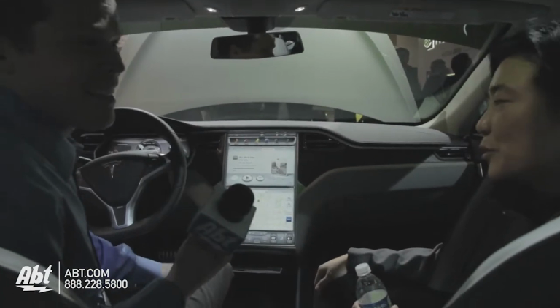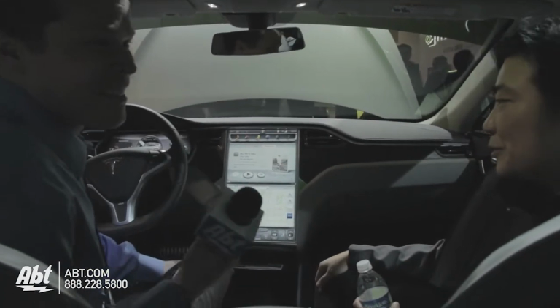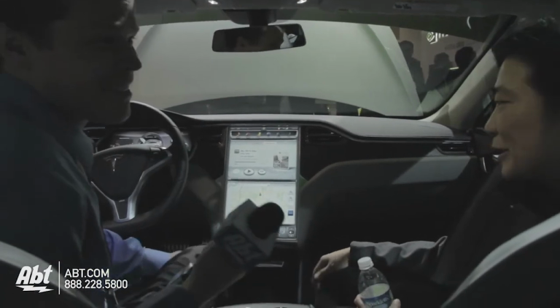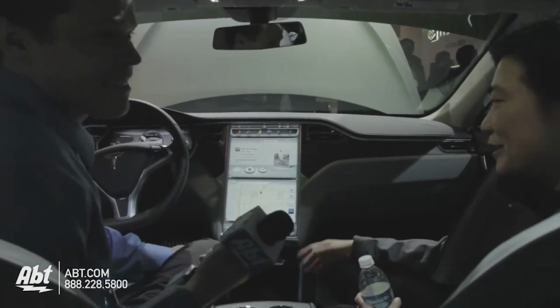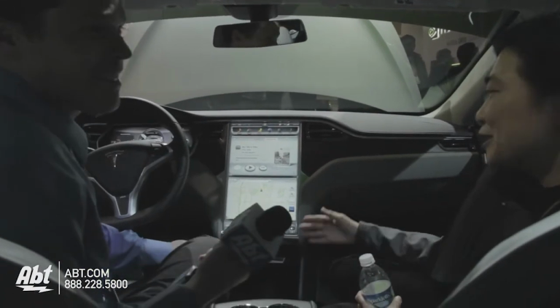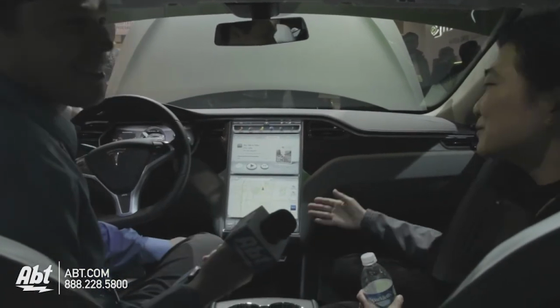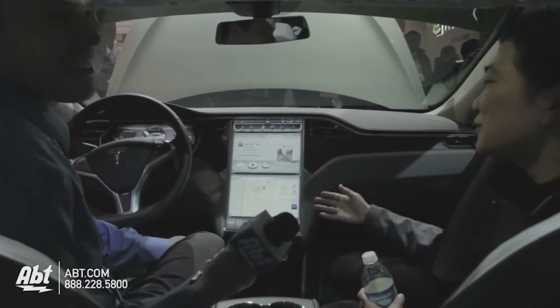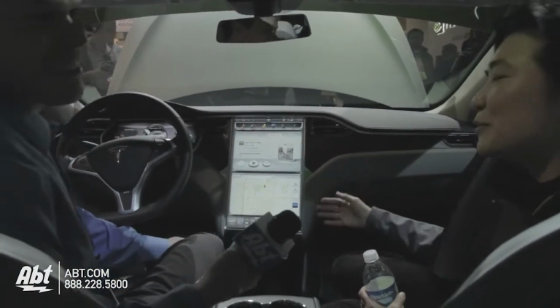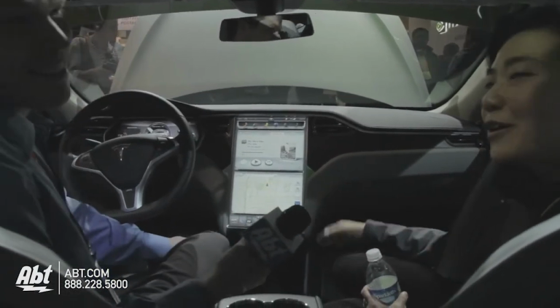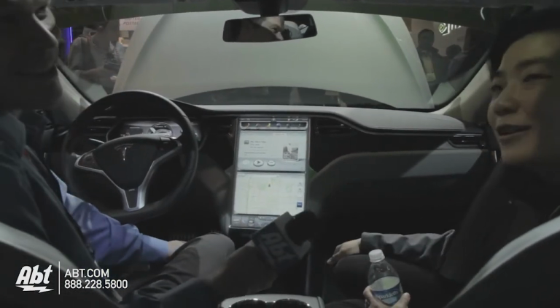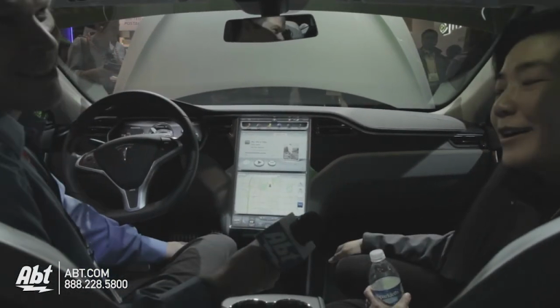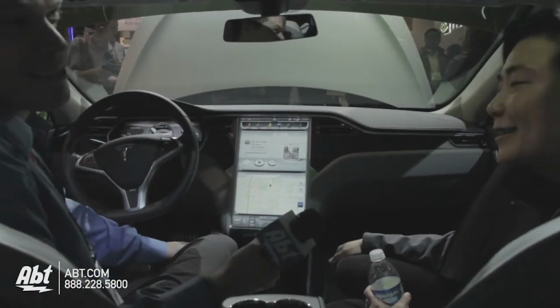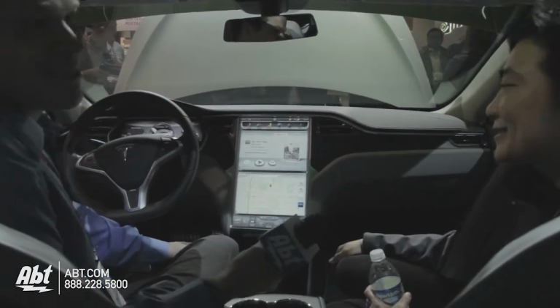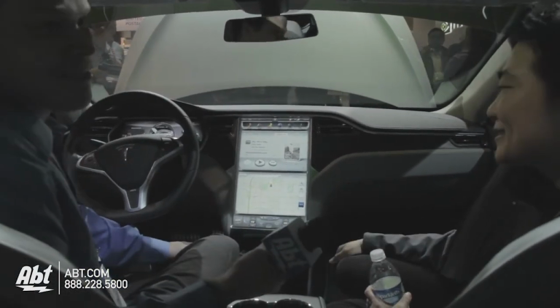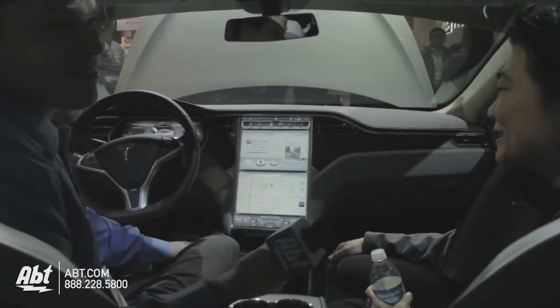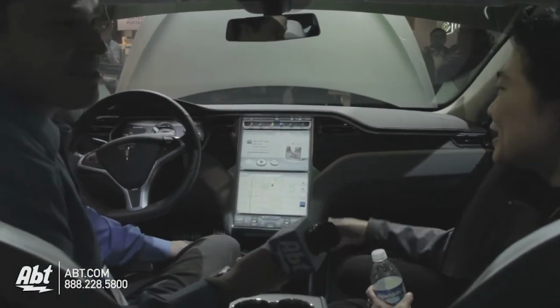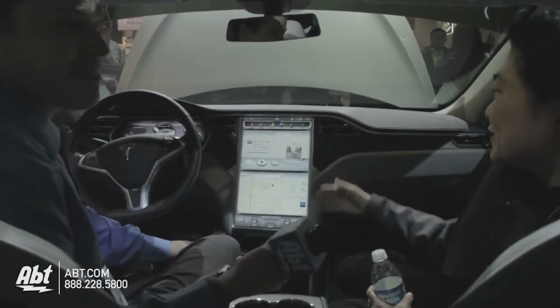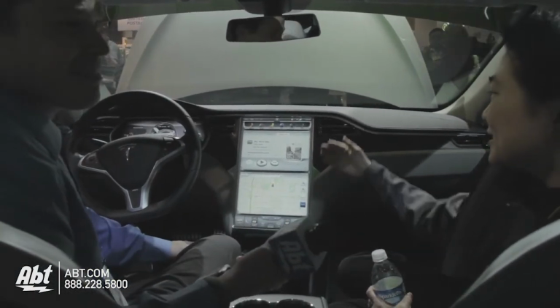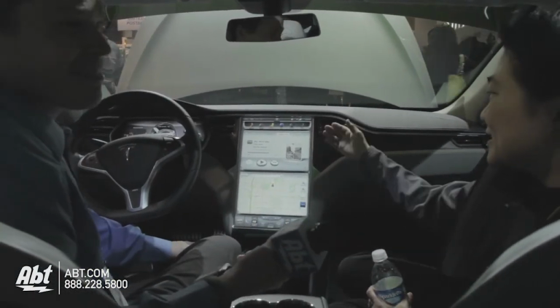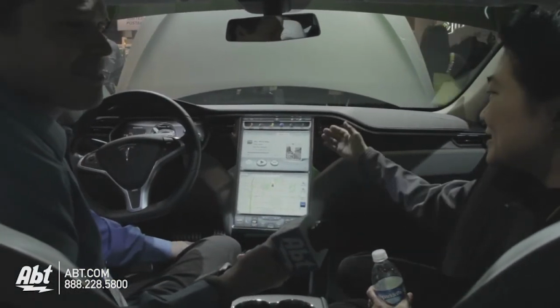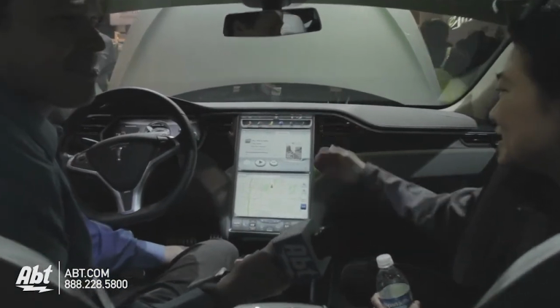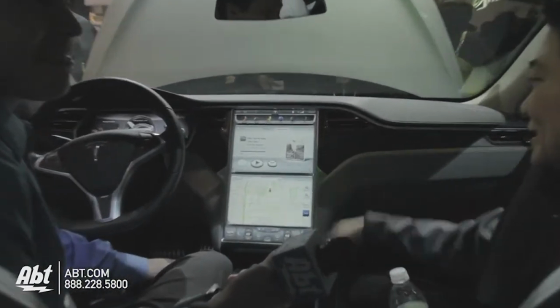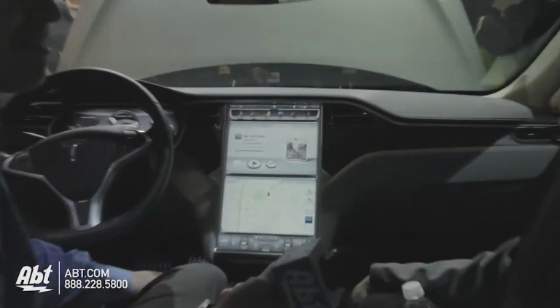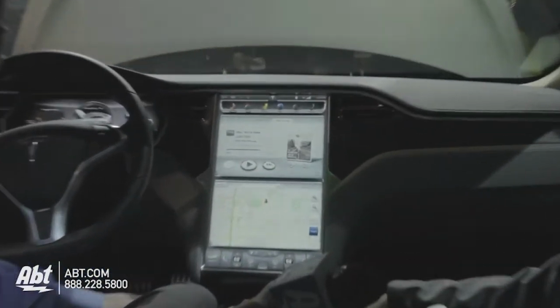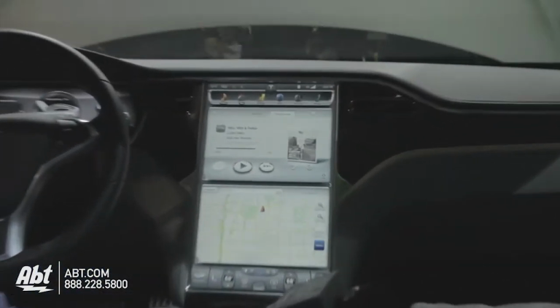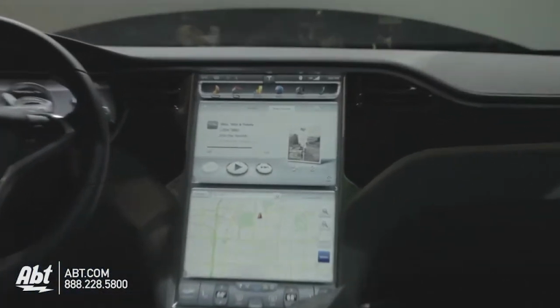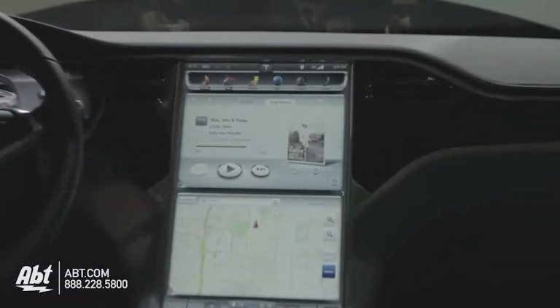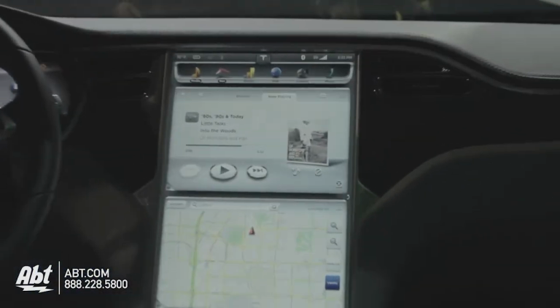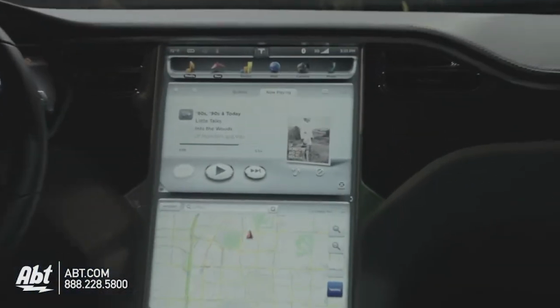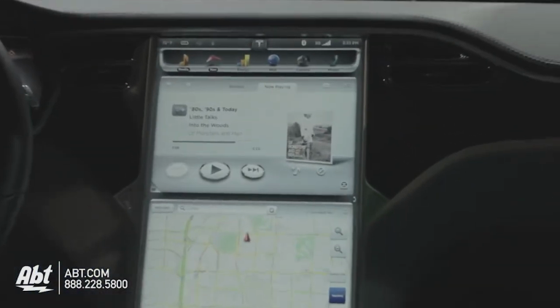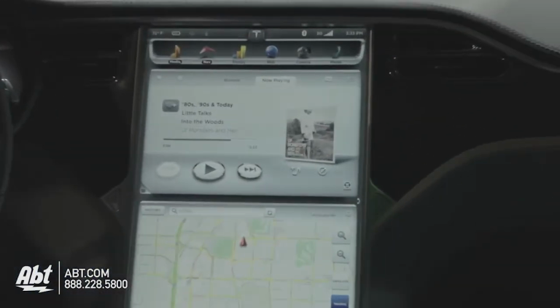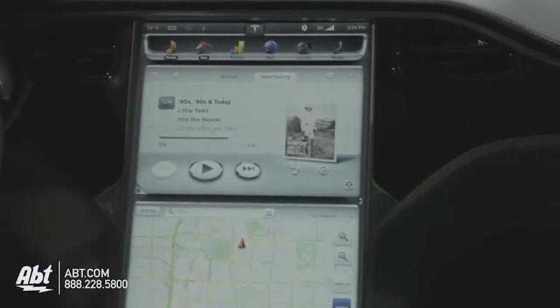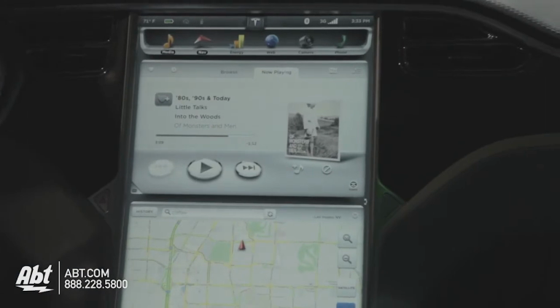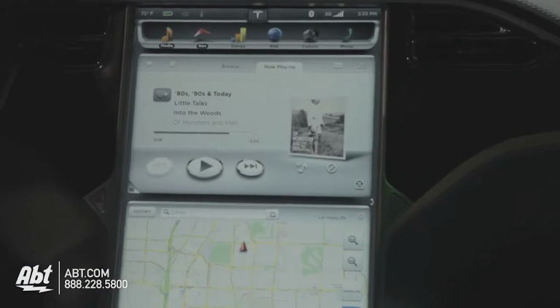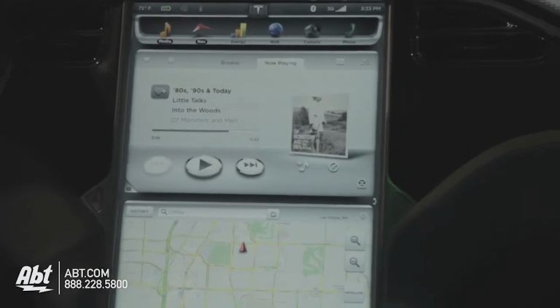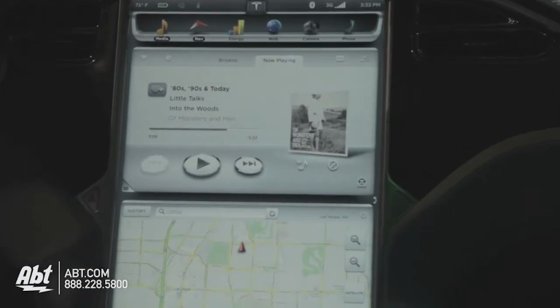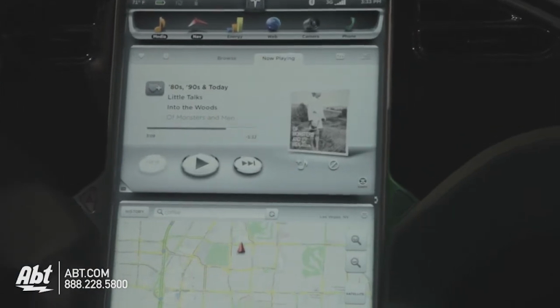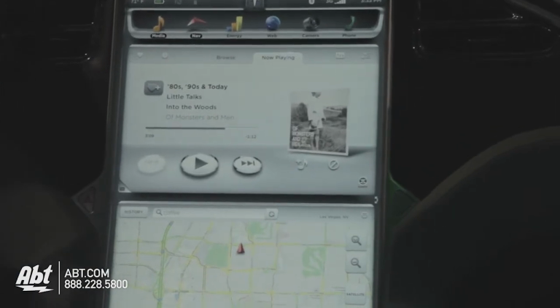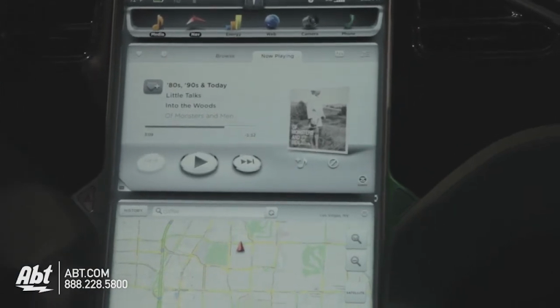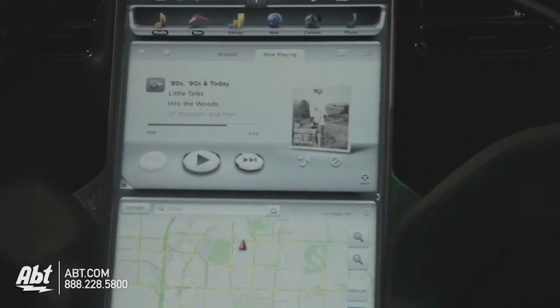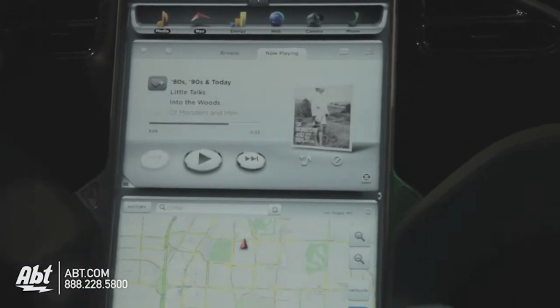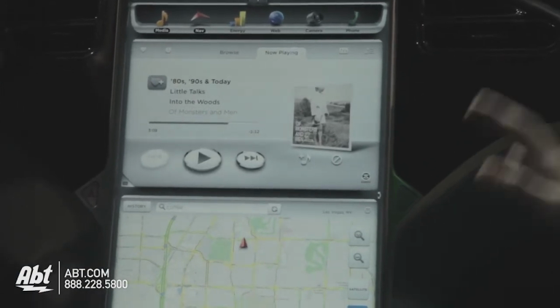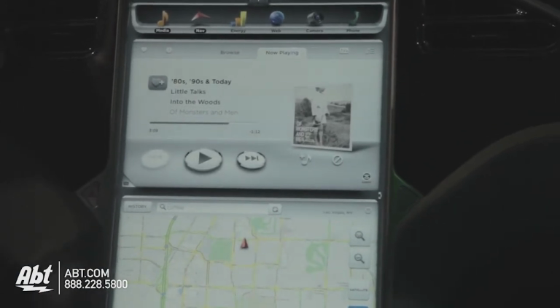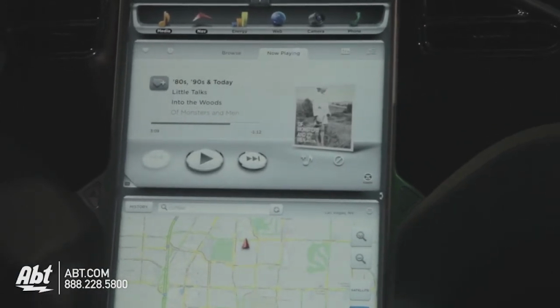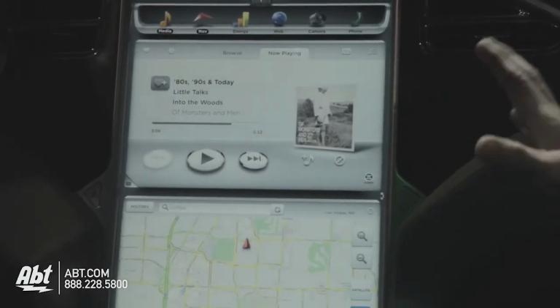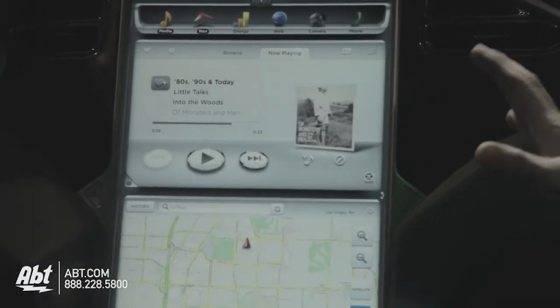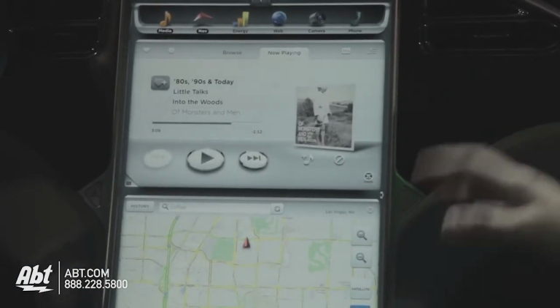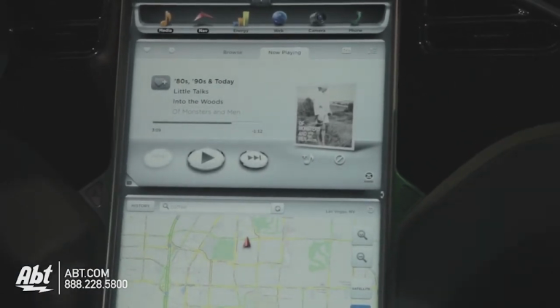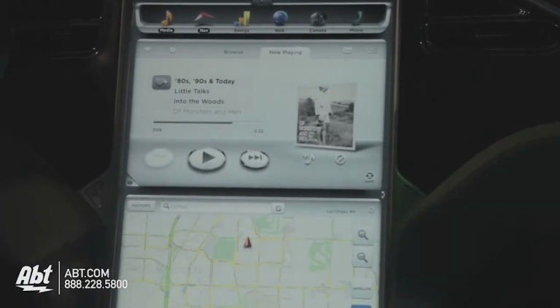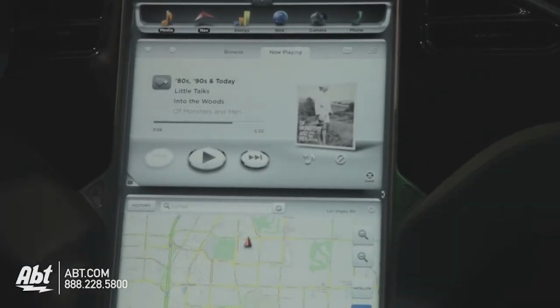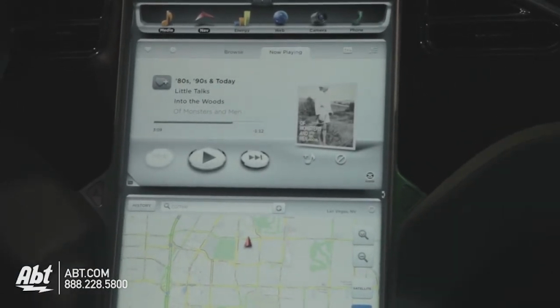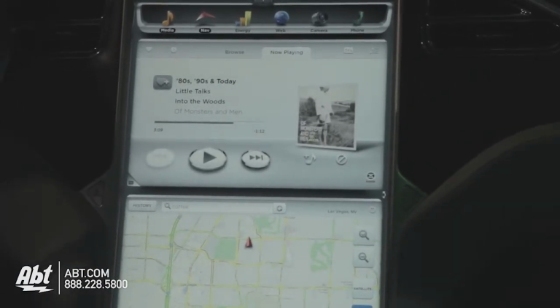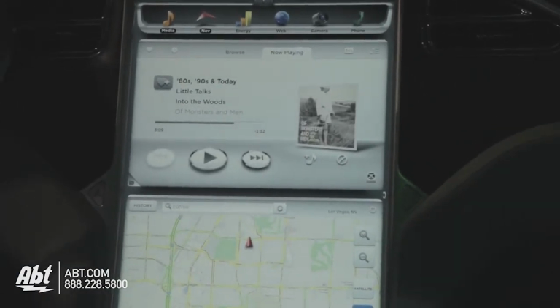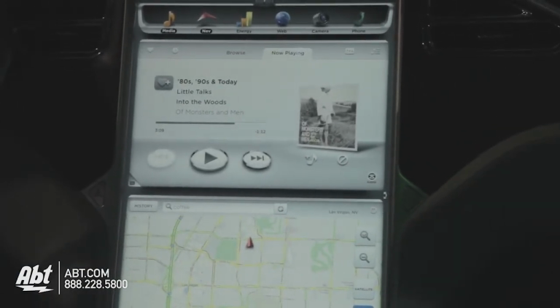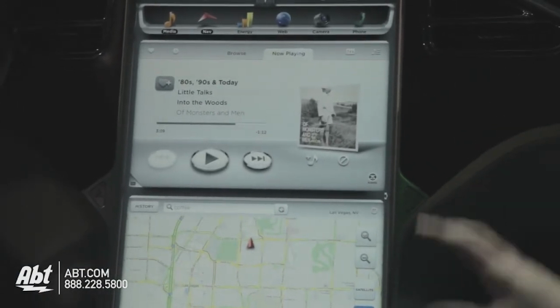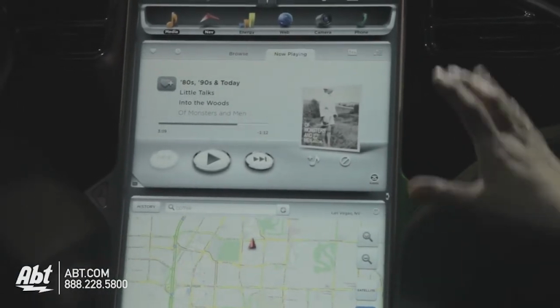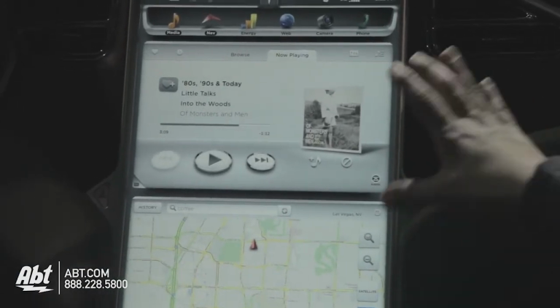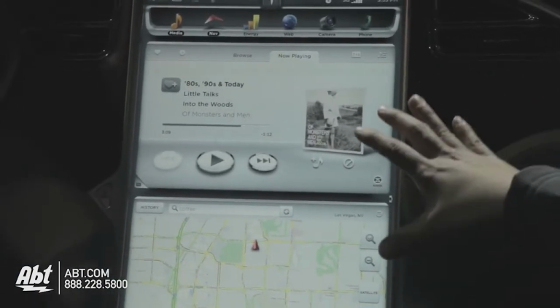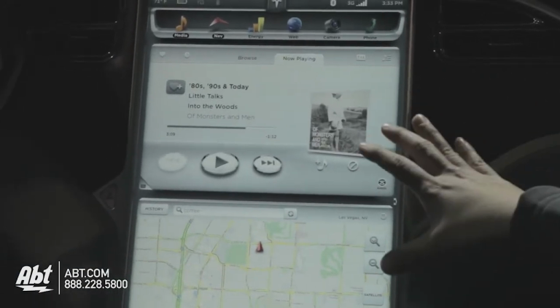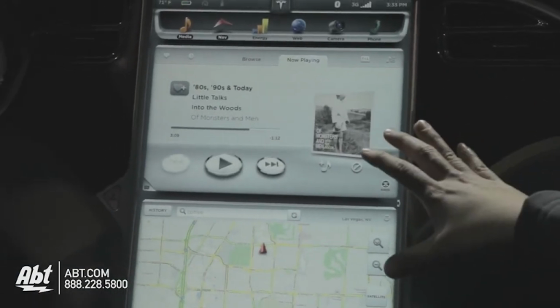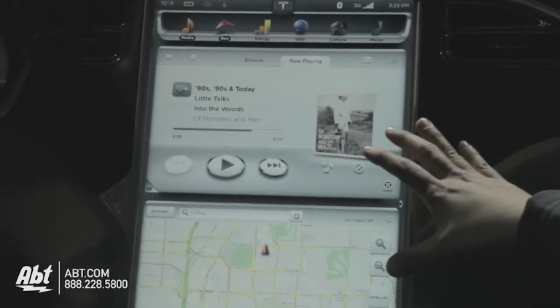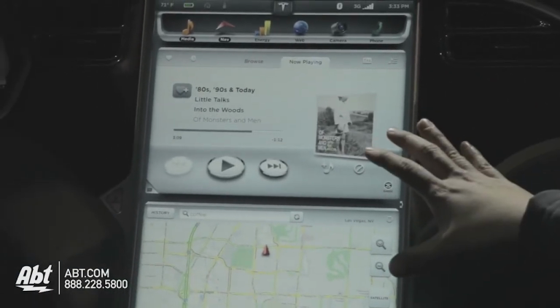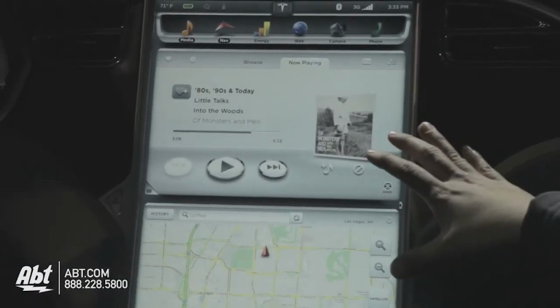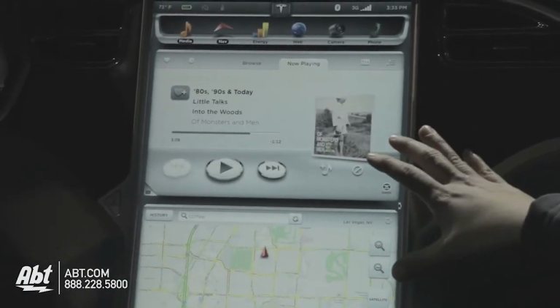Welcome to the Model S. This is indeed our 17-inch touchscreen display. A lot of the car controls are accessible through here.